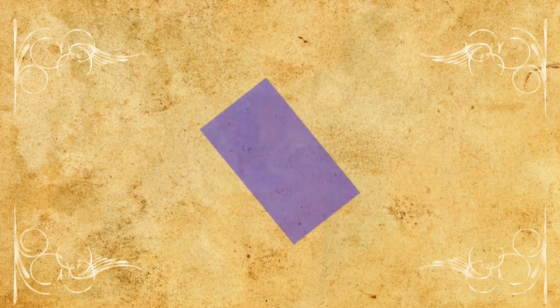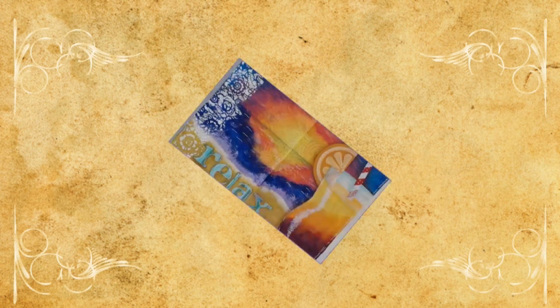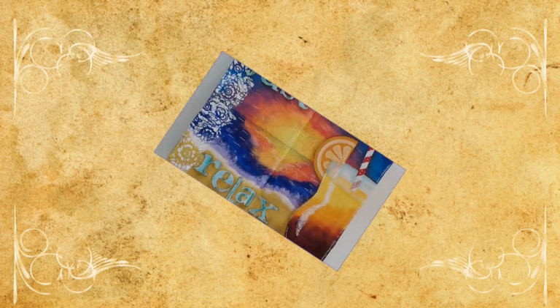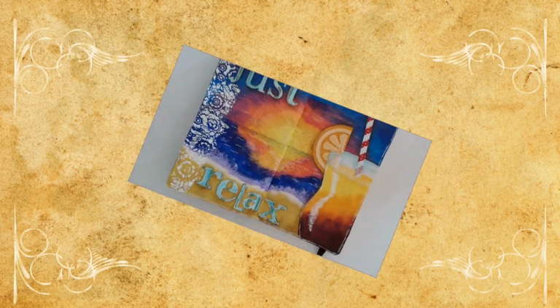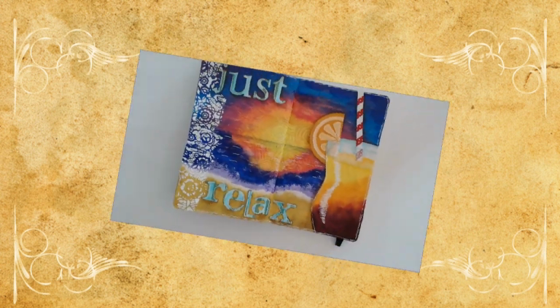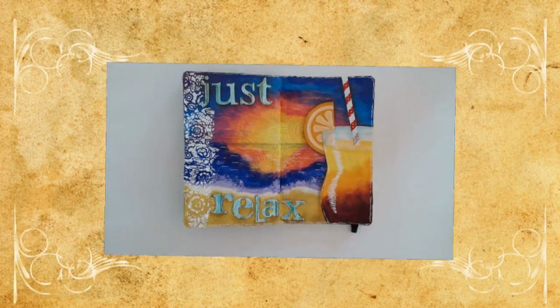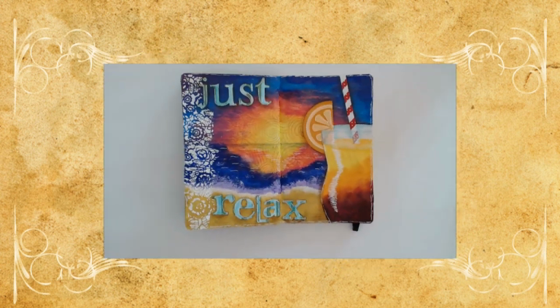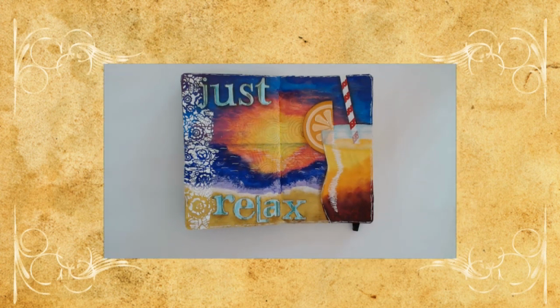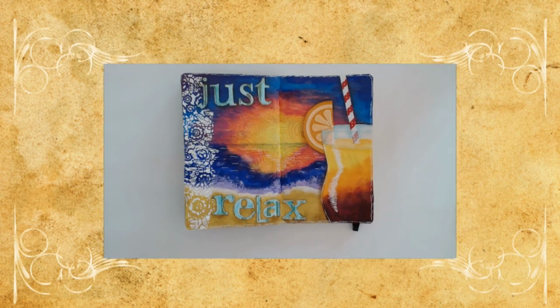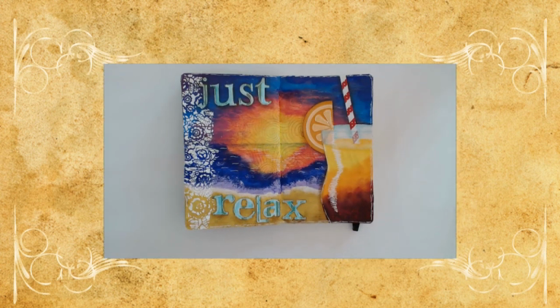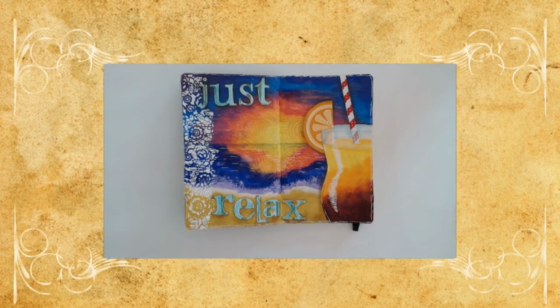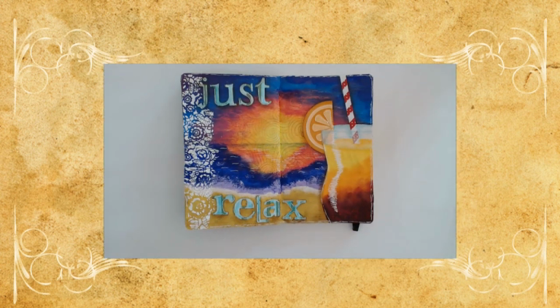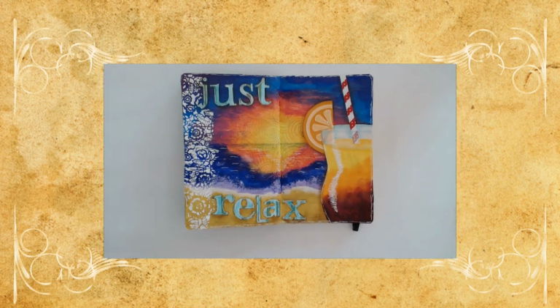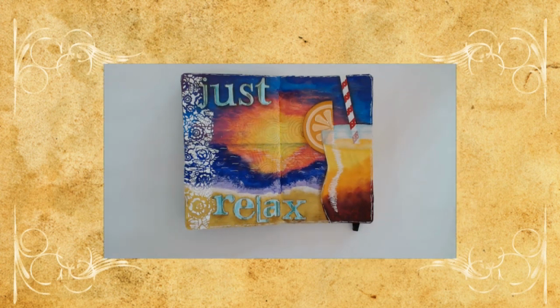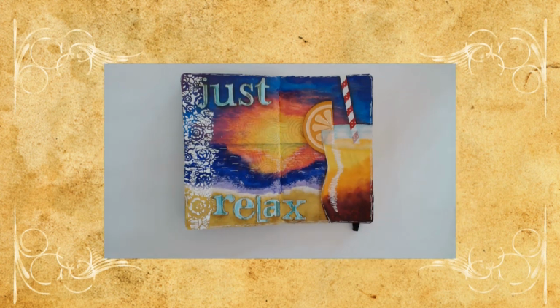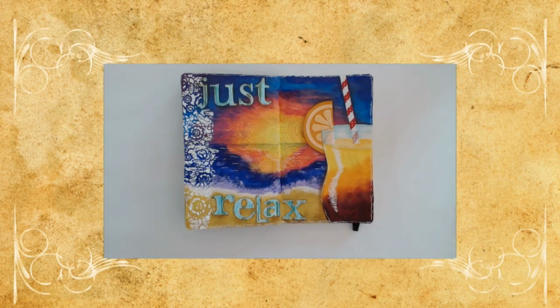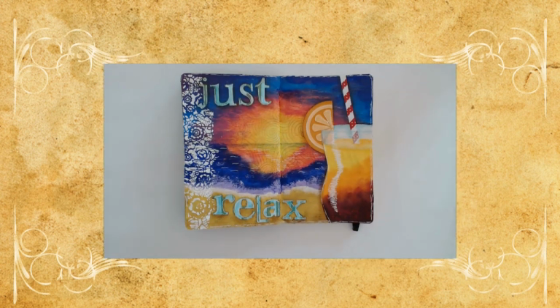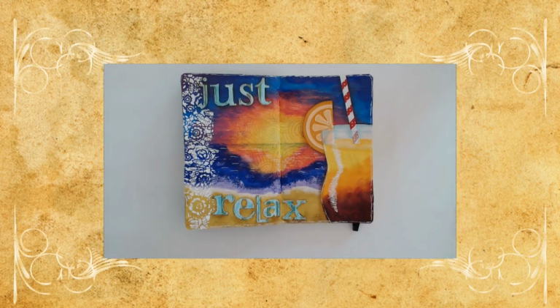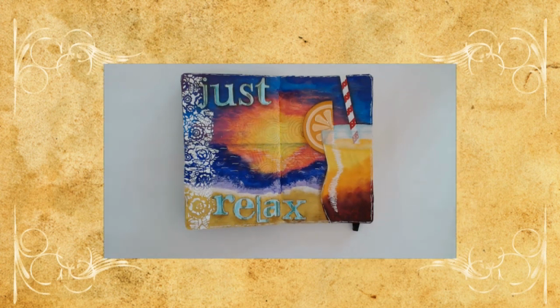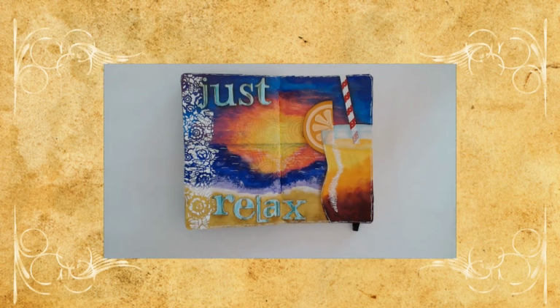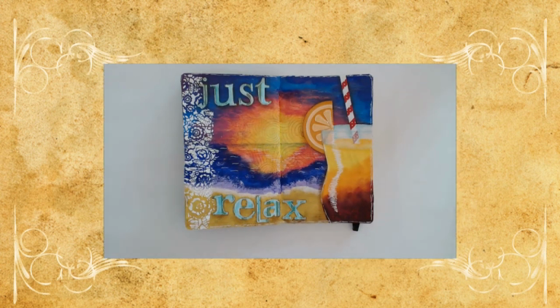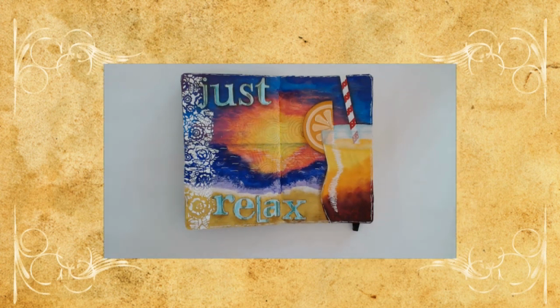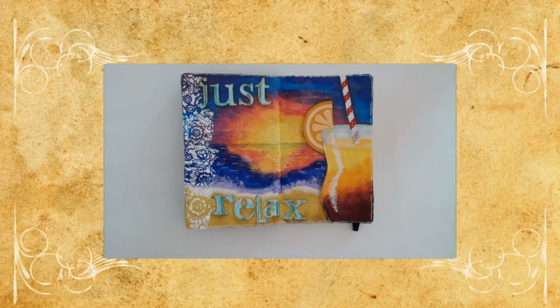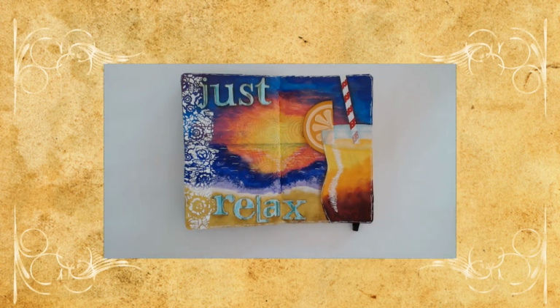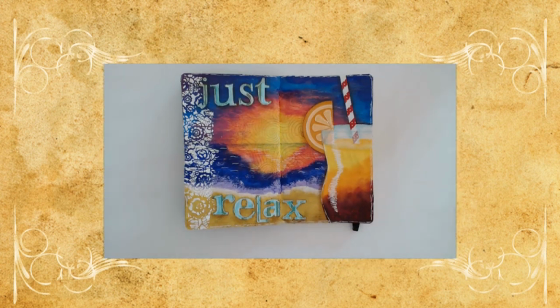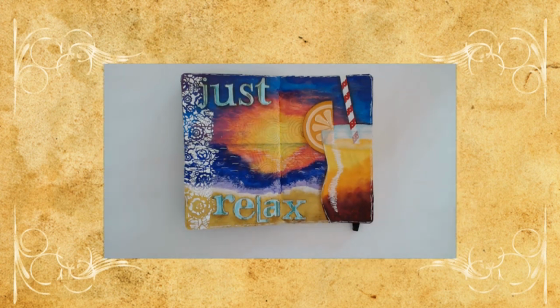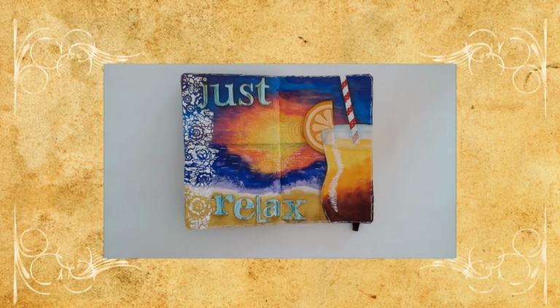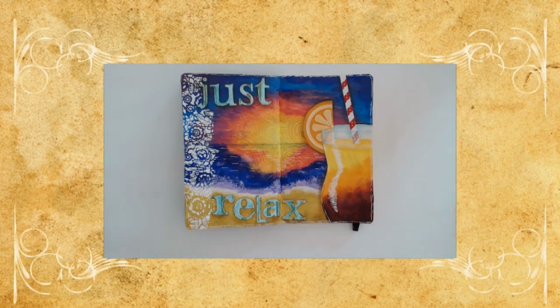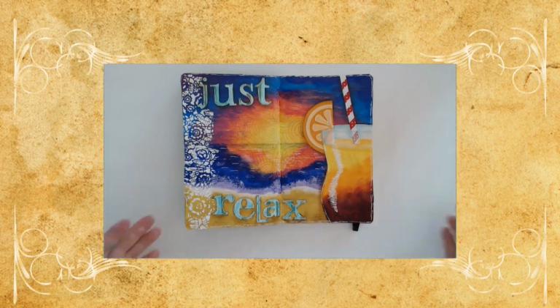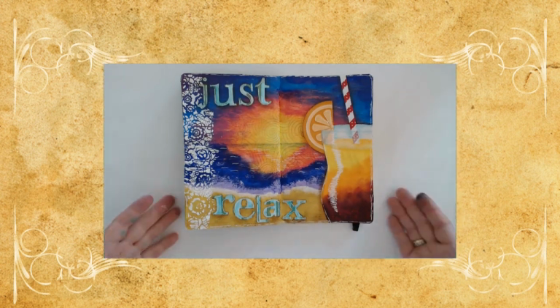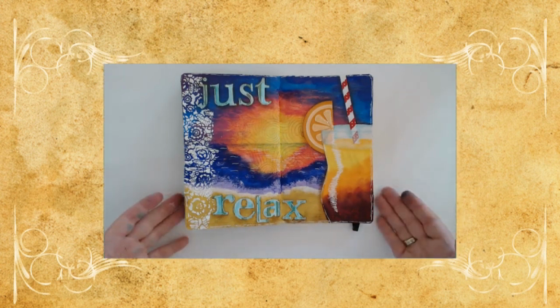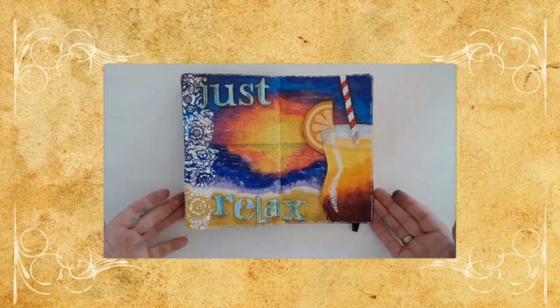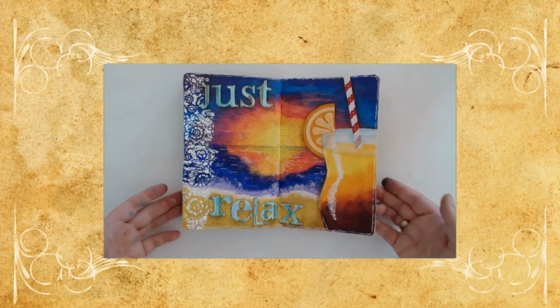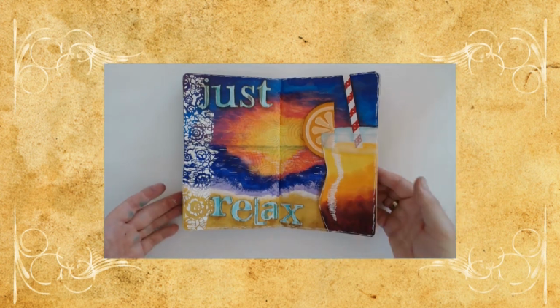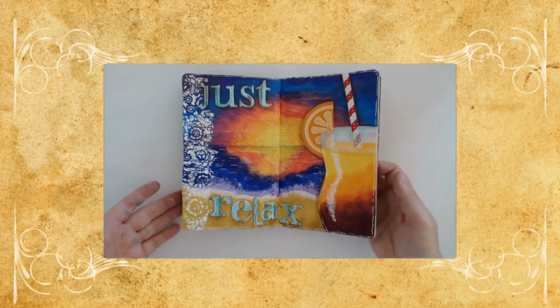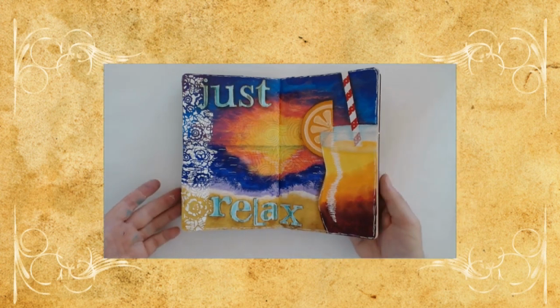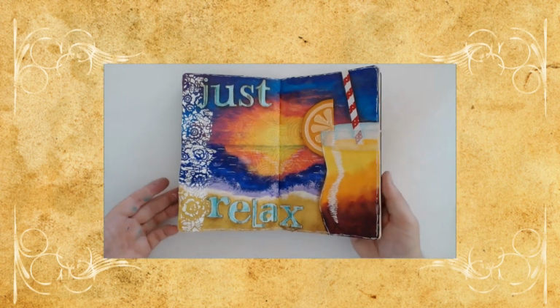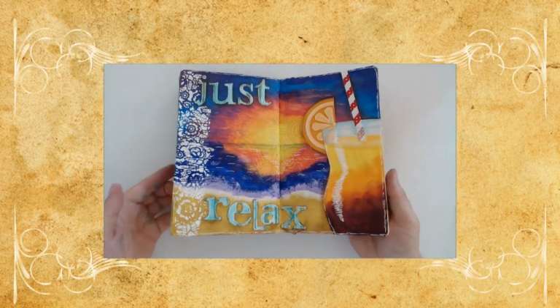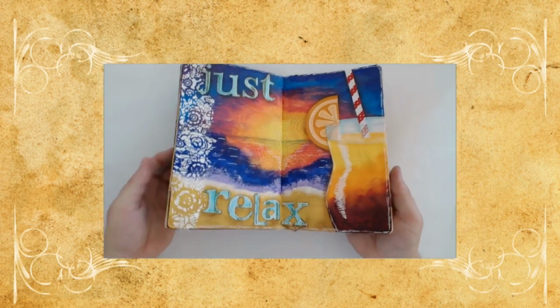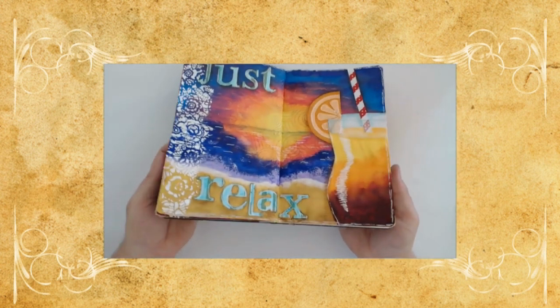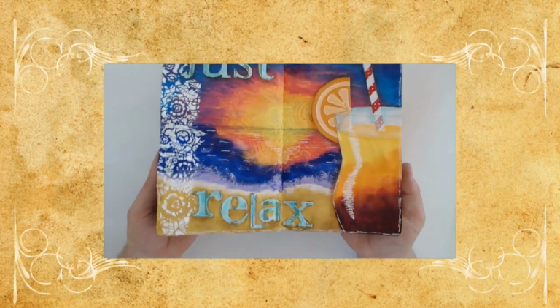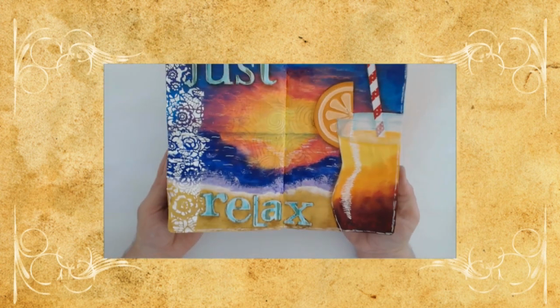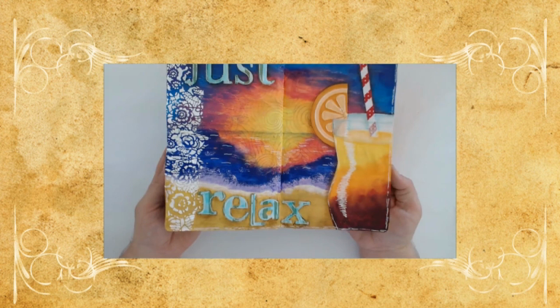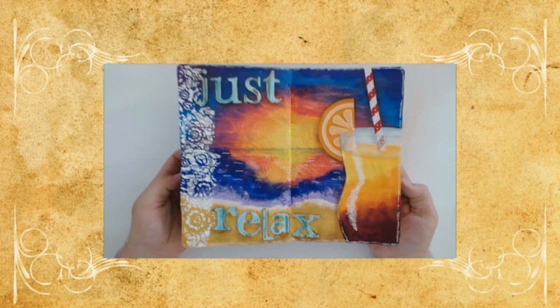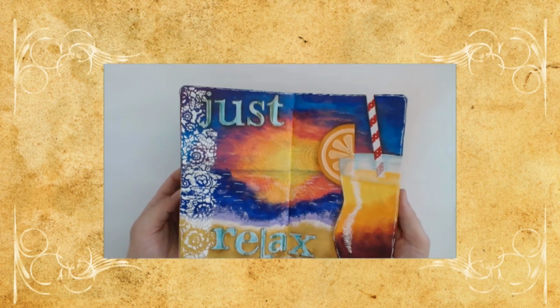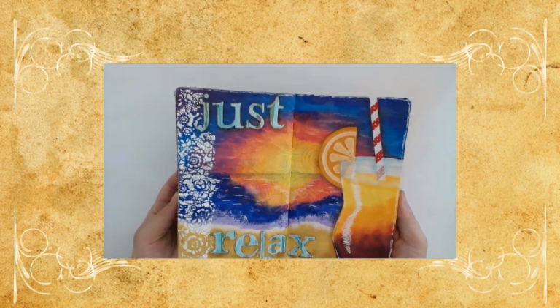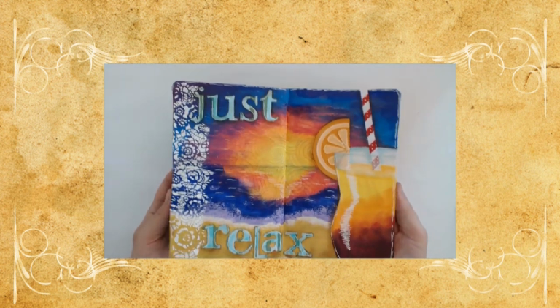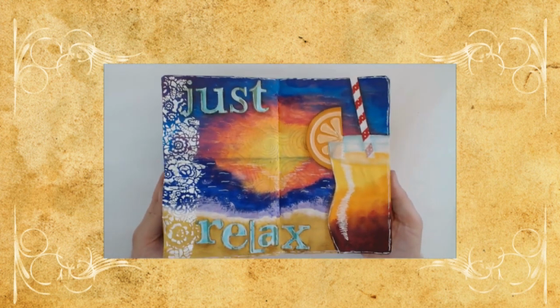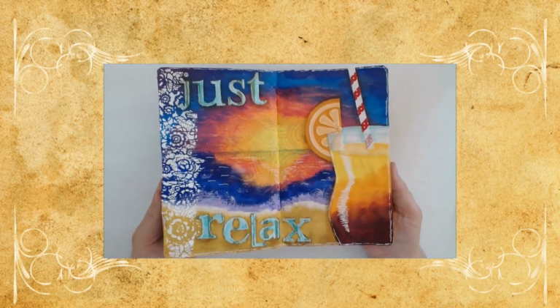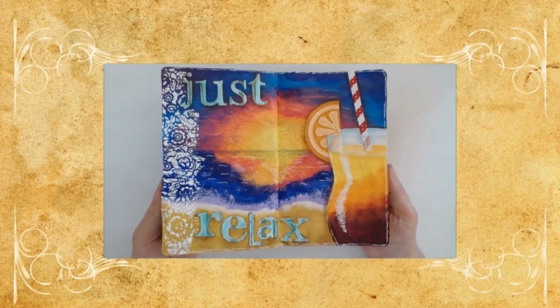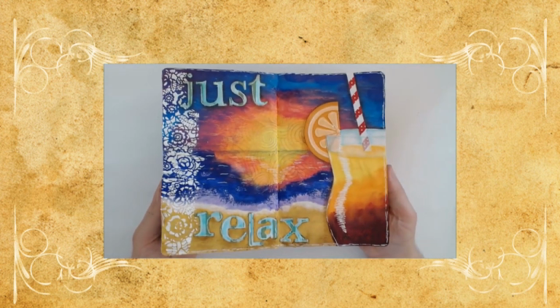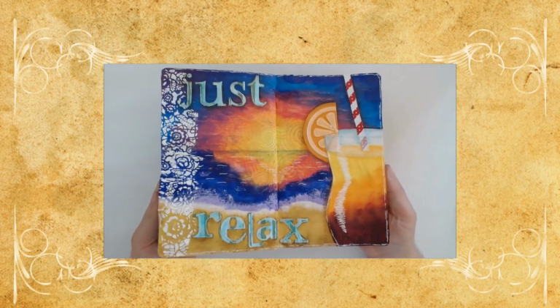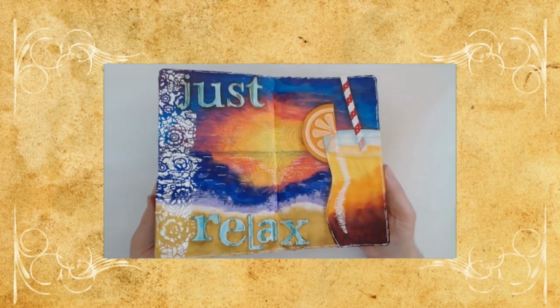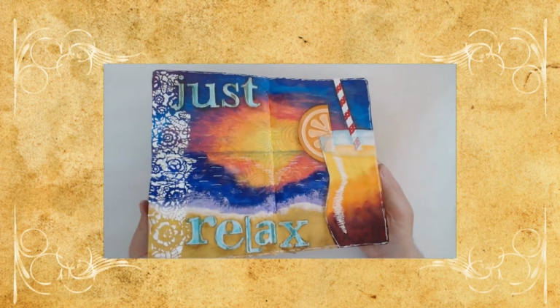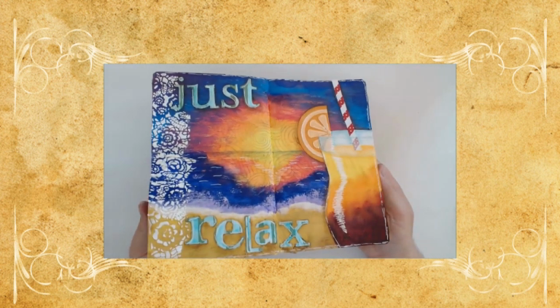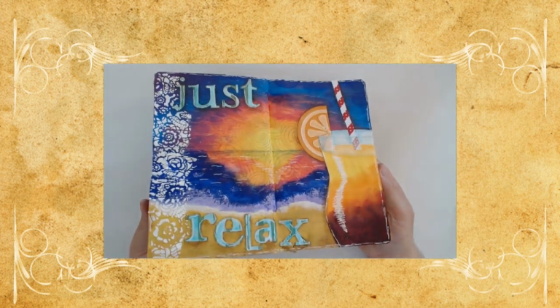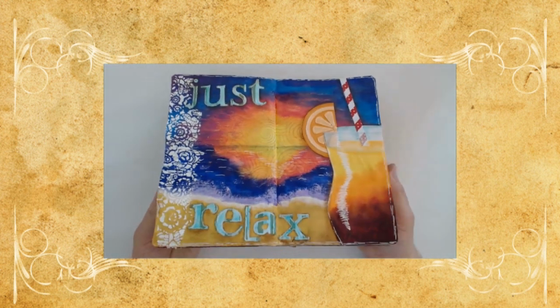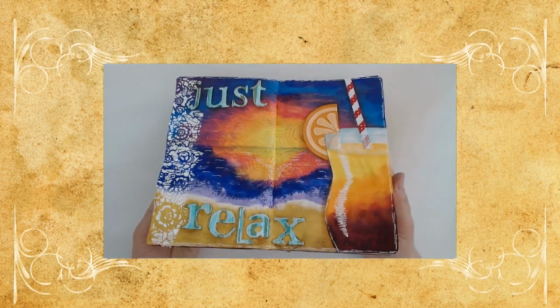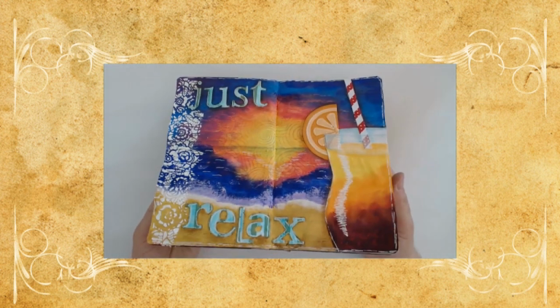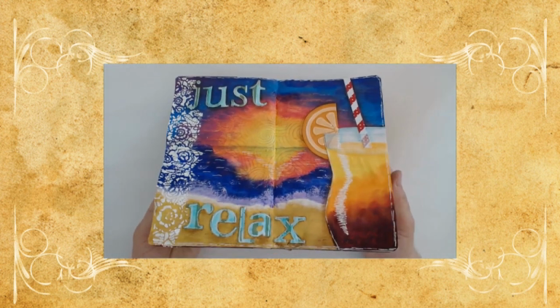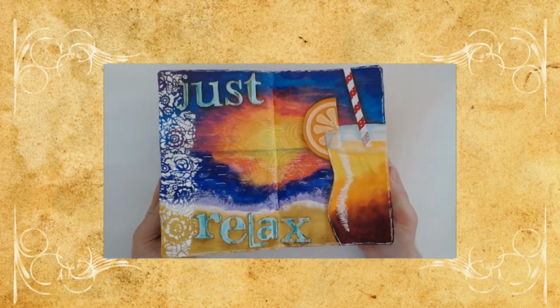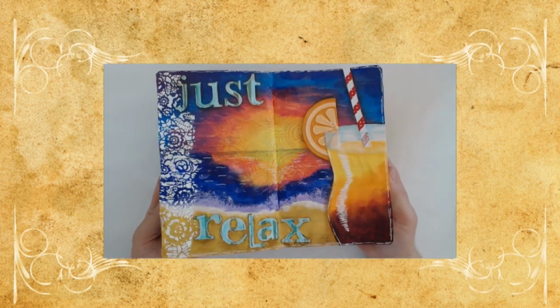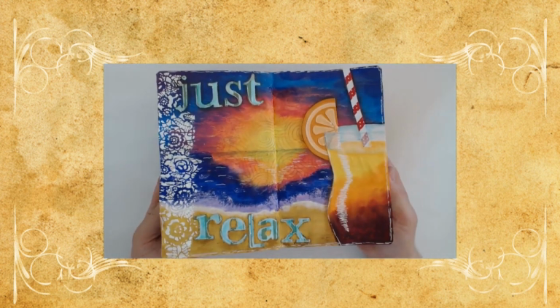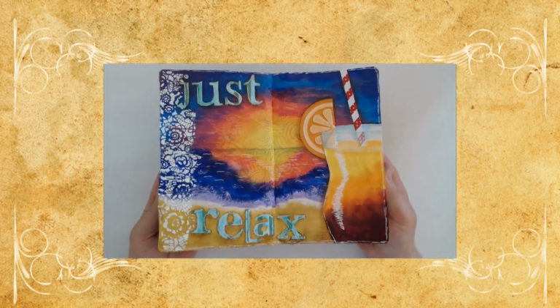If you would like to know how to create this art journal page, then stay tuned and I will exactly show you how.